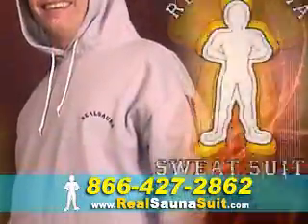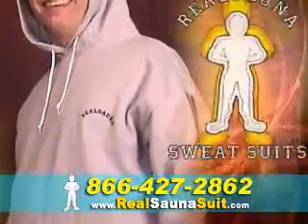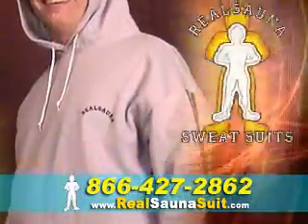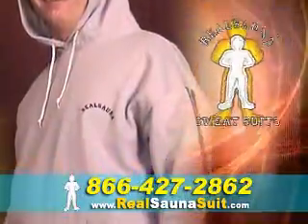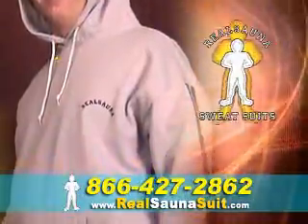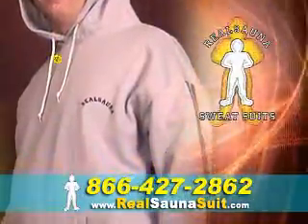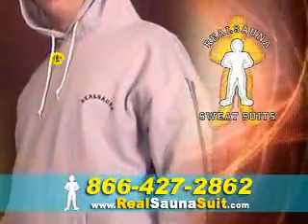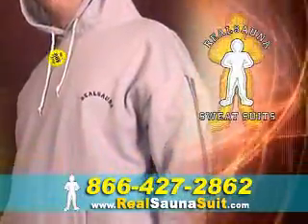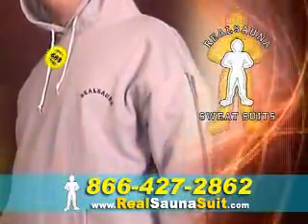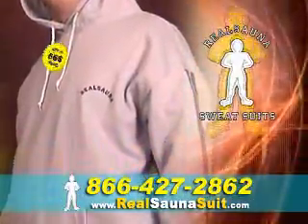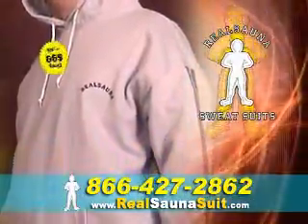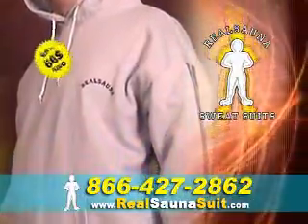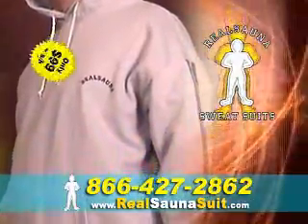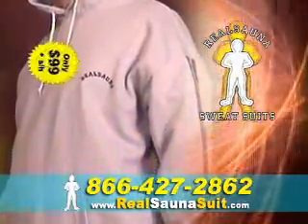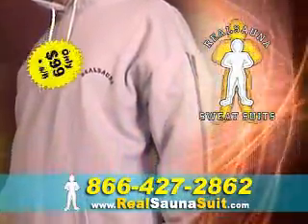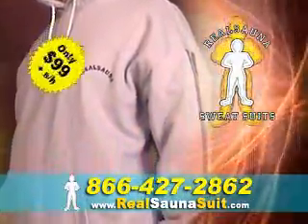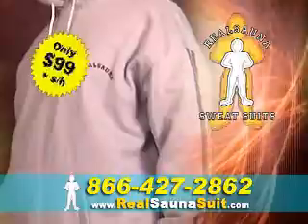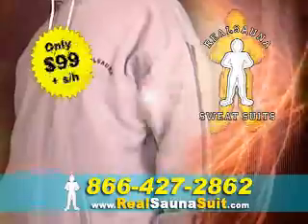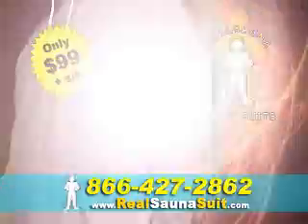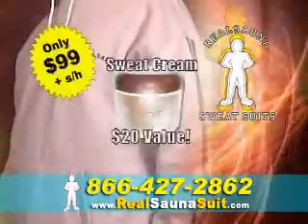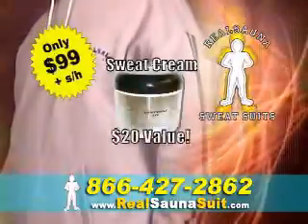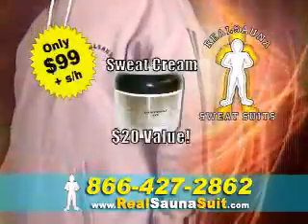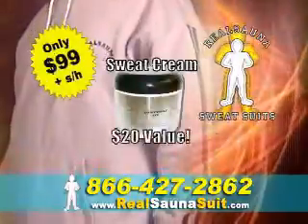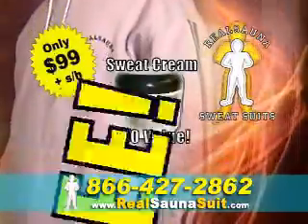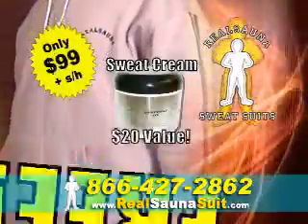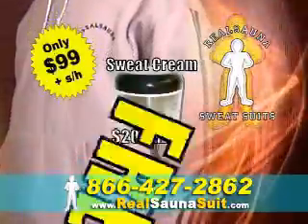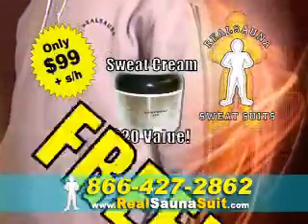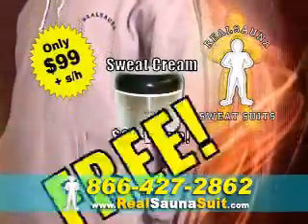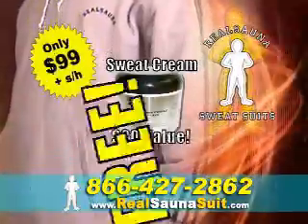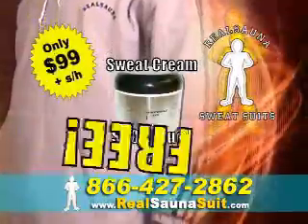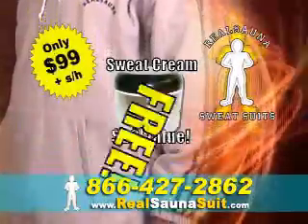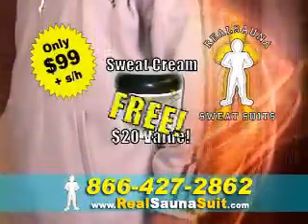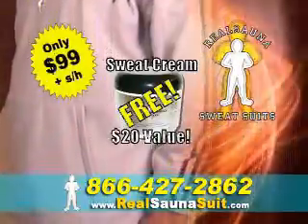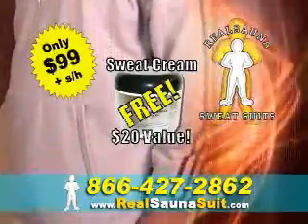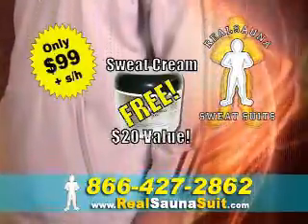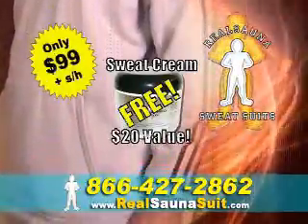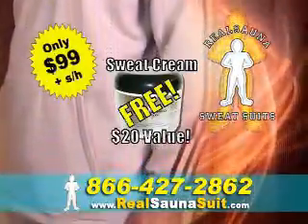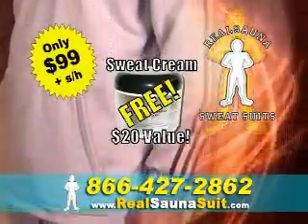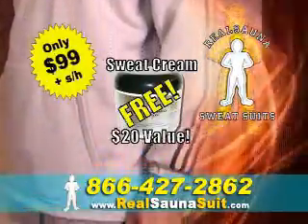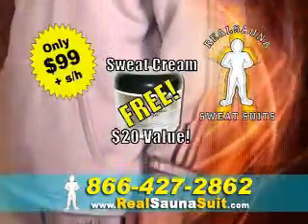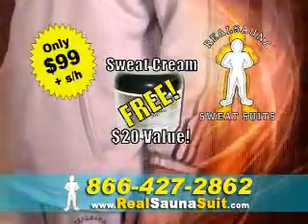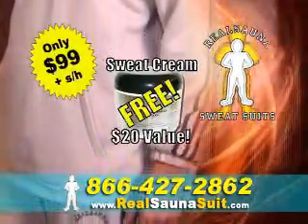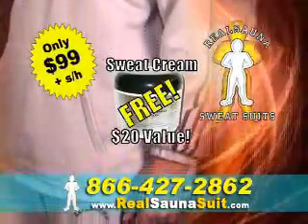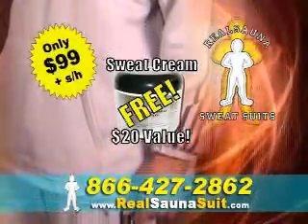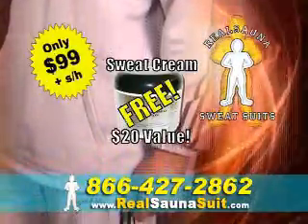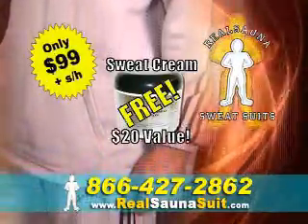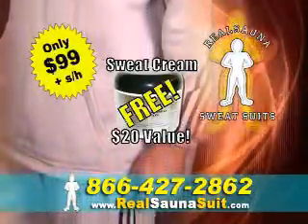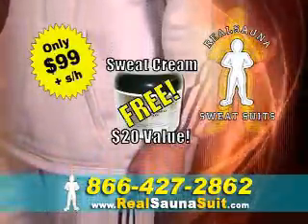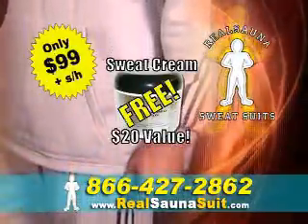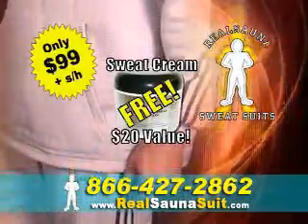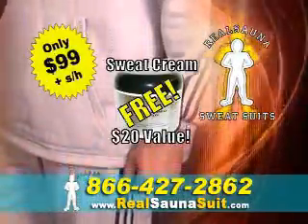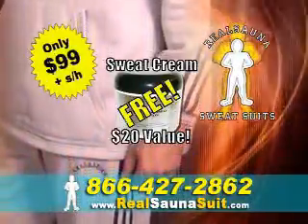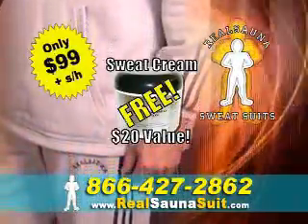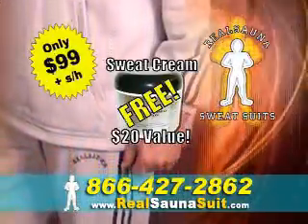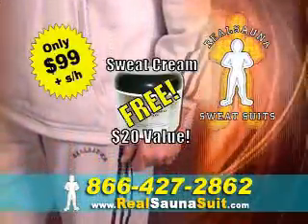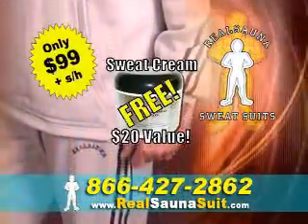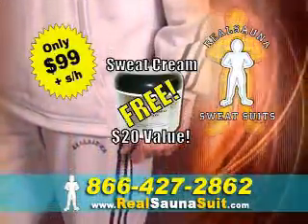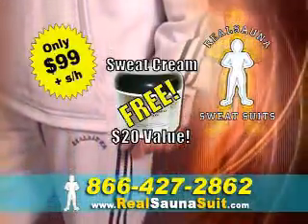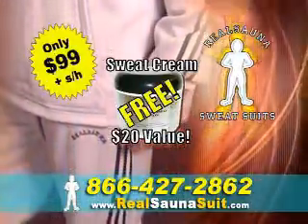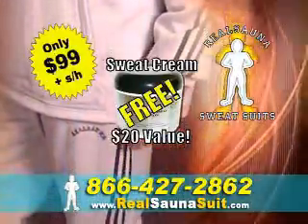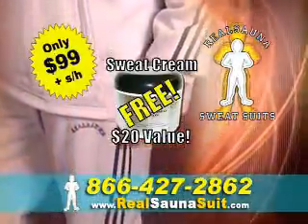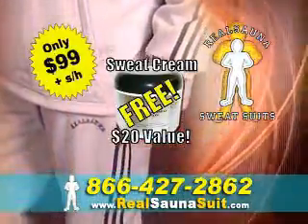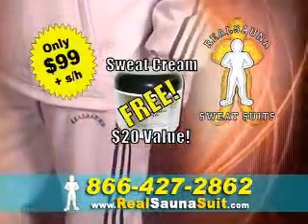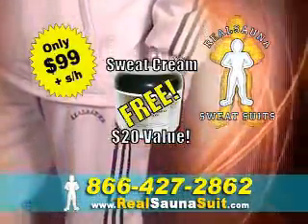Call now and order for only $99 and we'll include Sauna Sweat Cream, a $20 value free. Or visit us on the web at realsaunasuit.com.